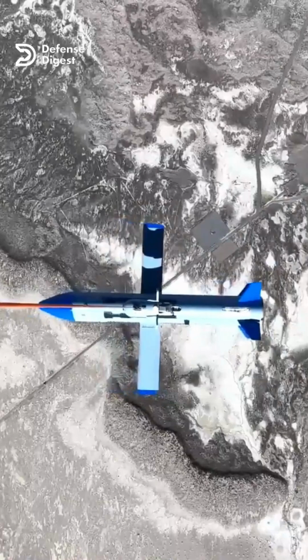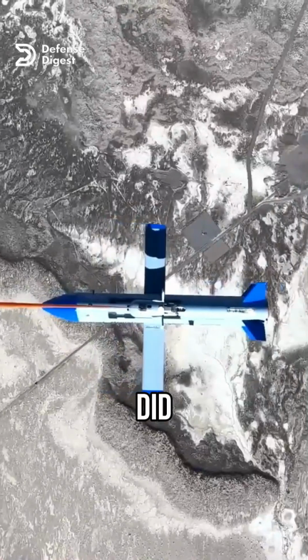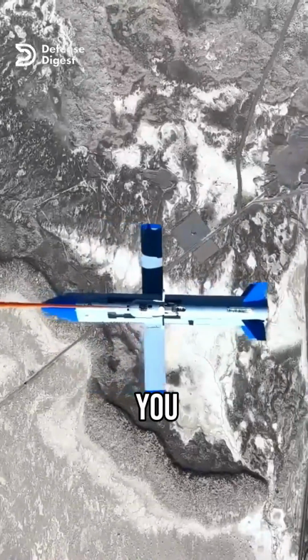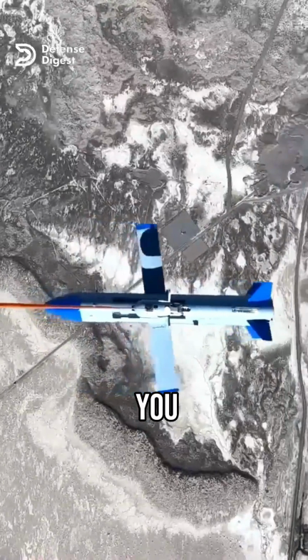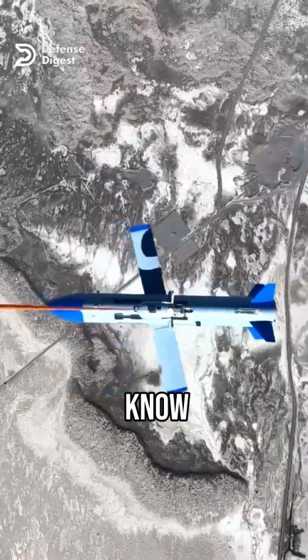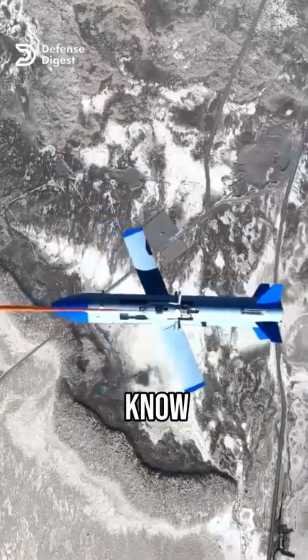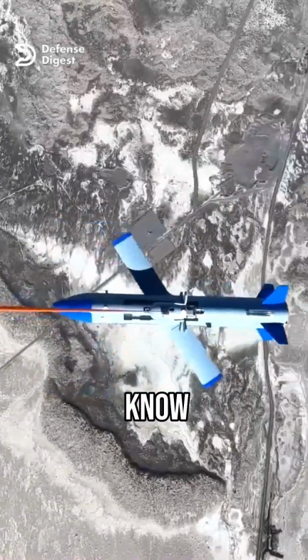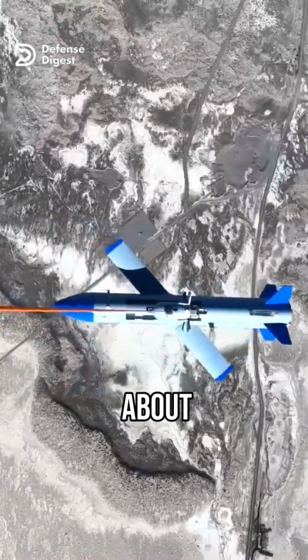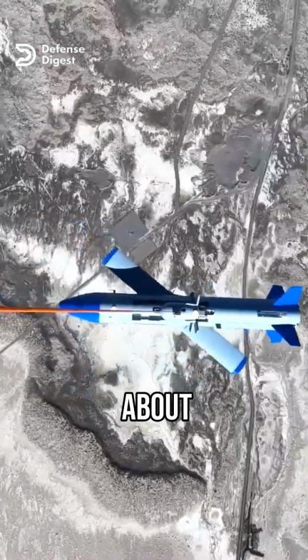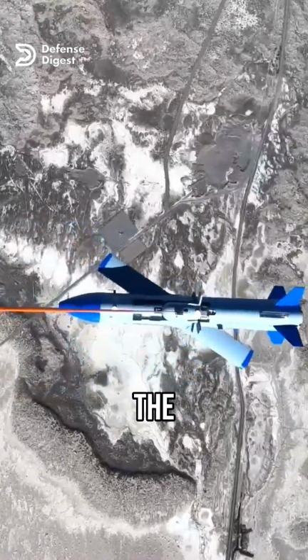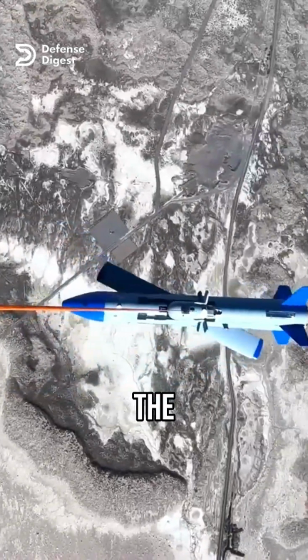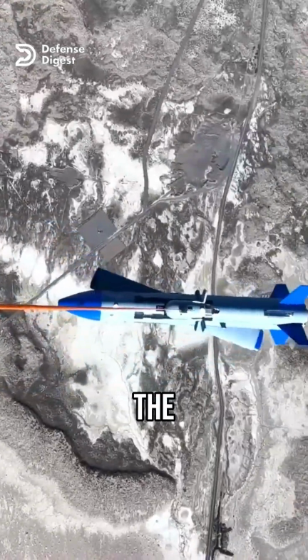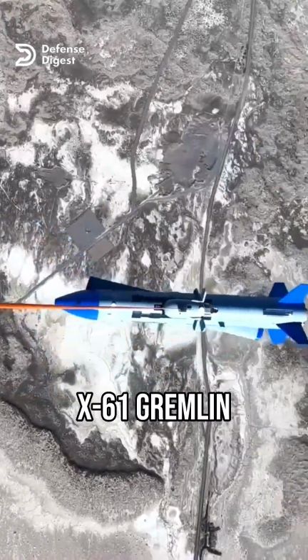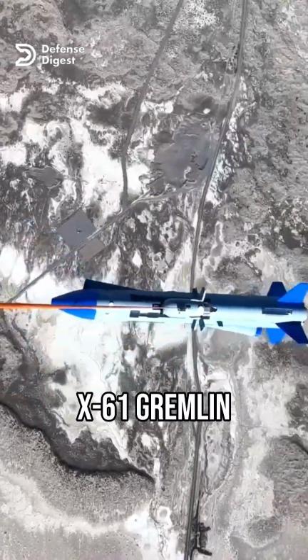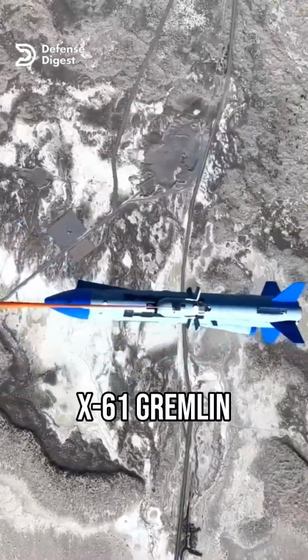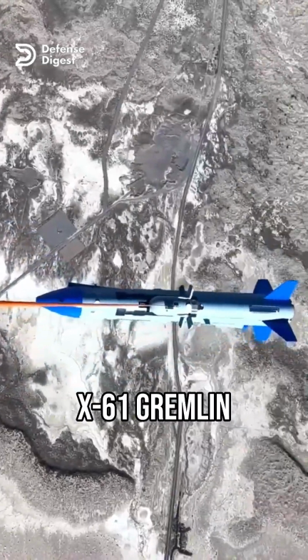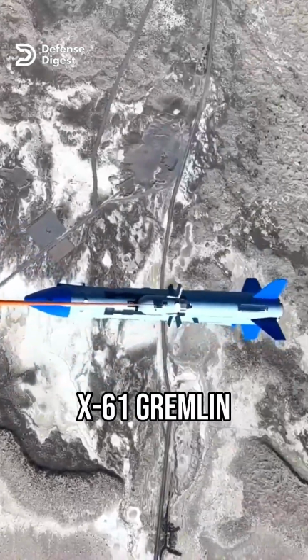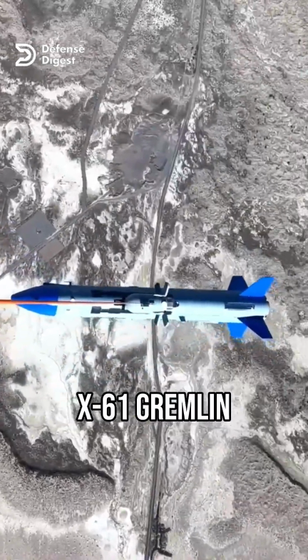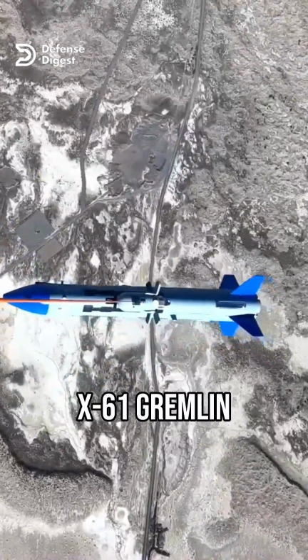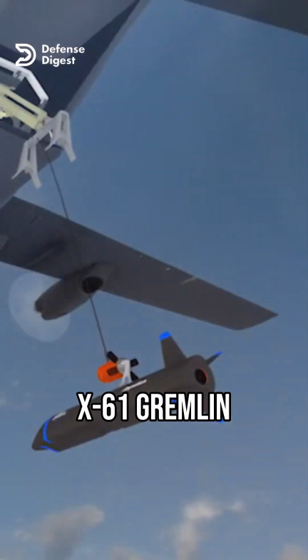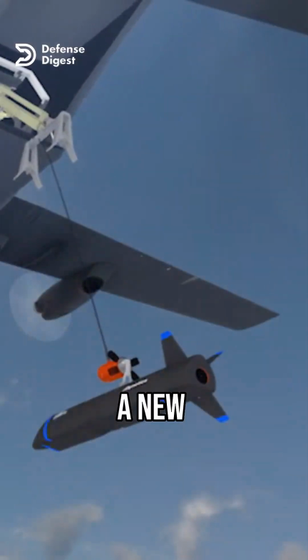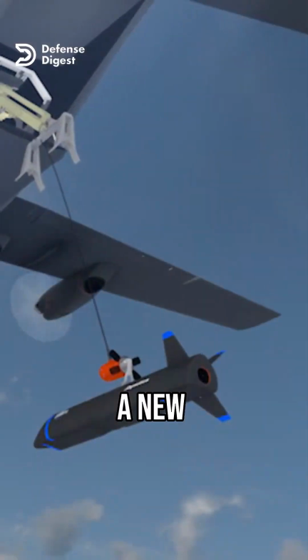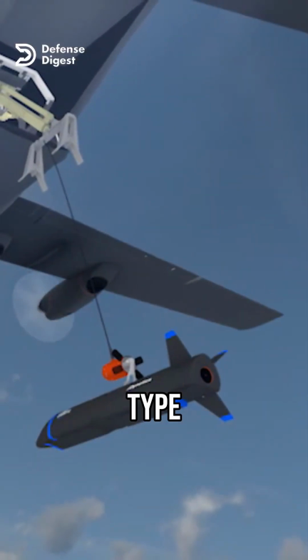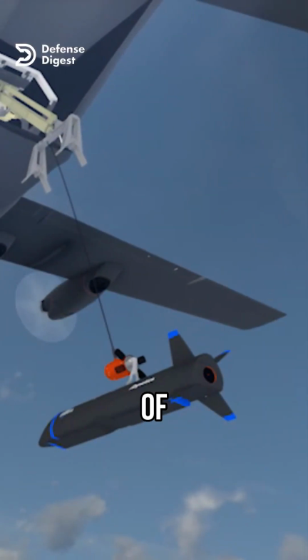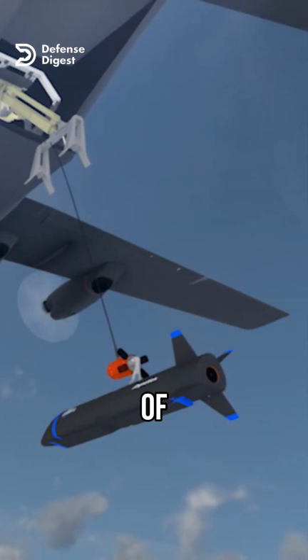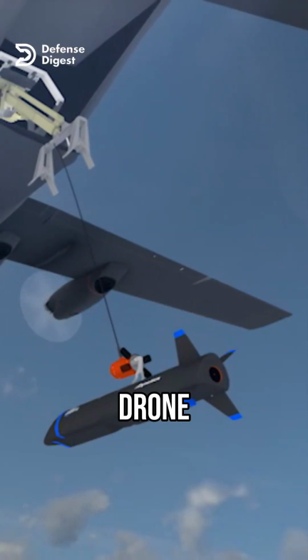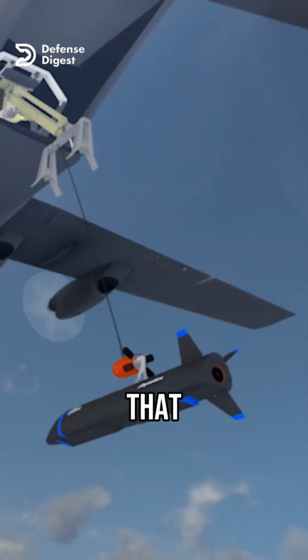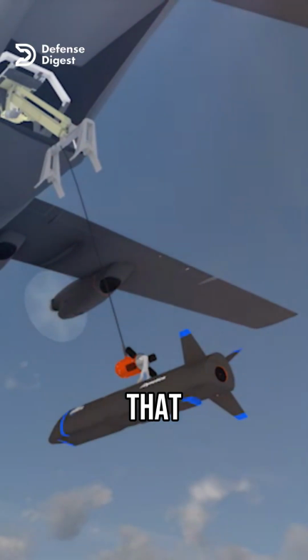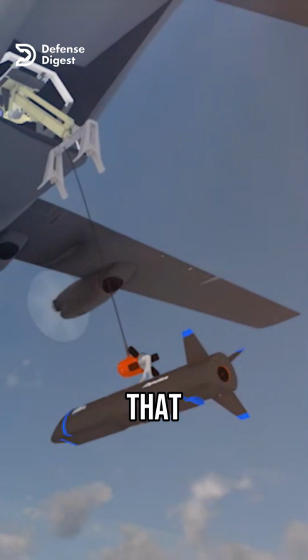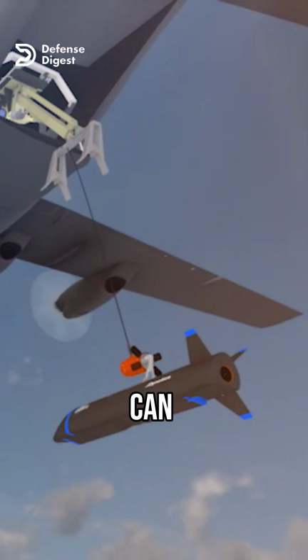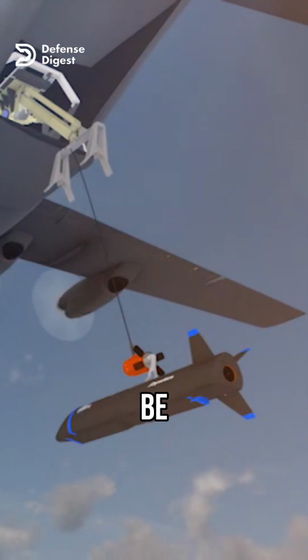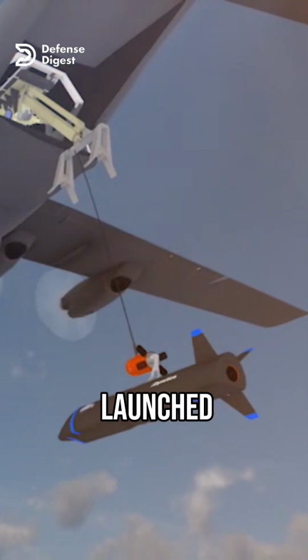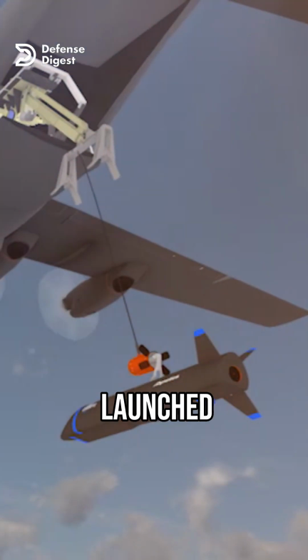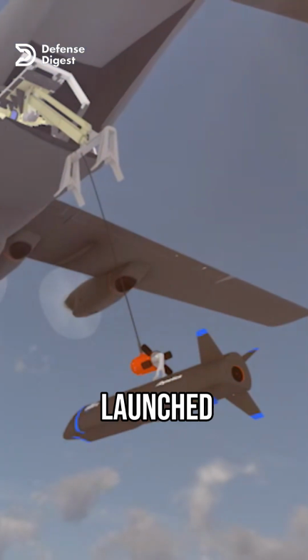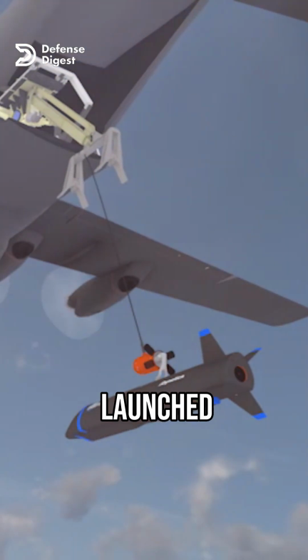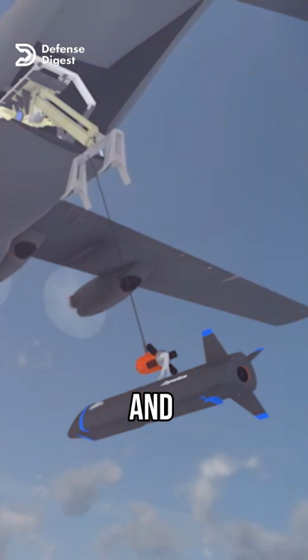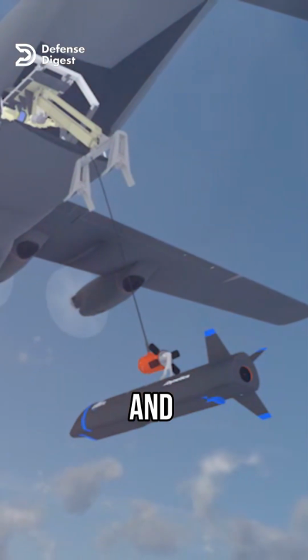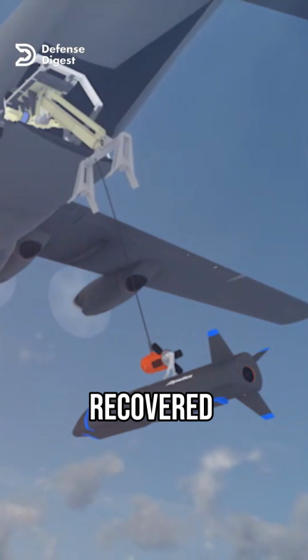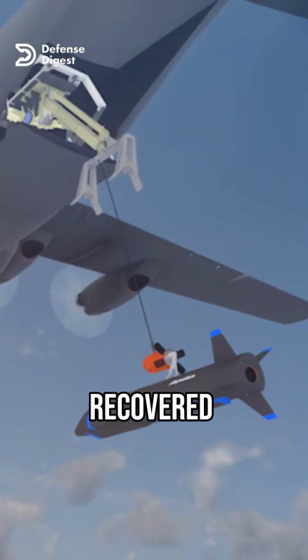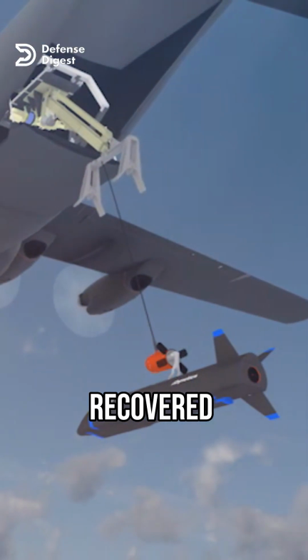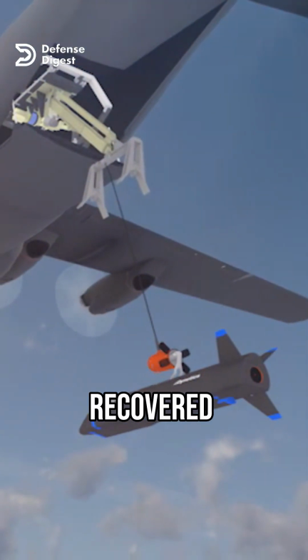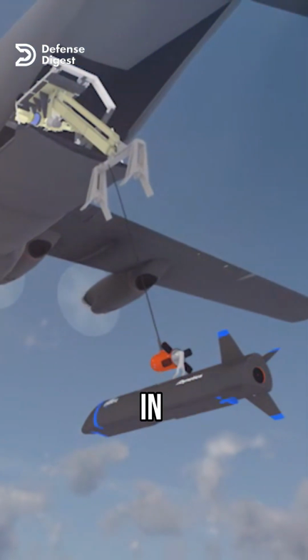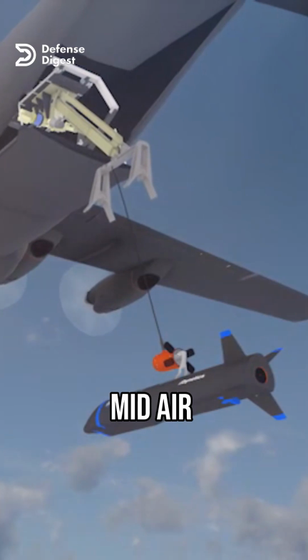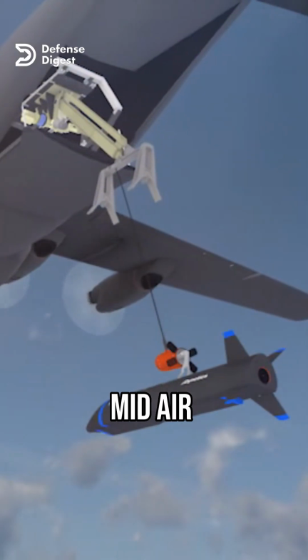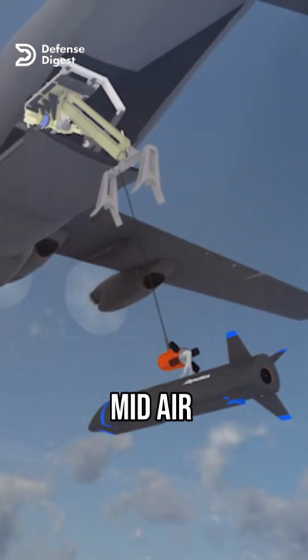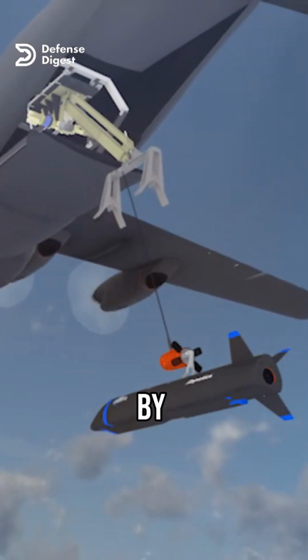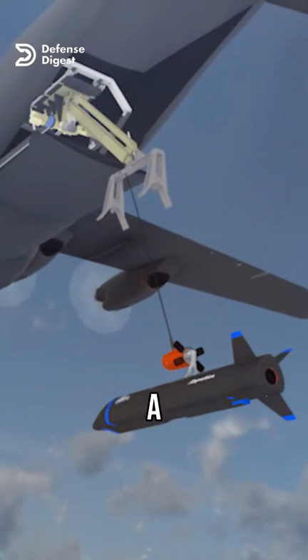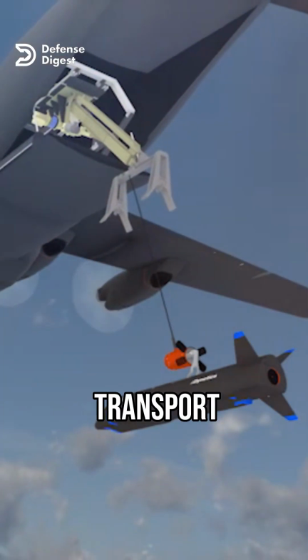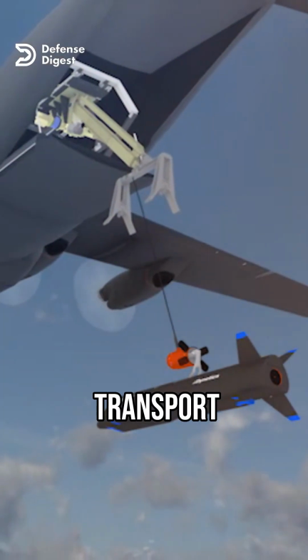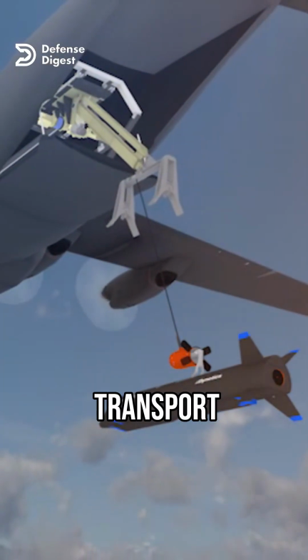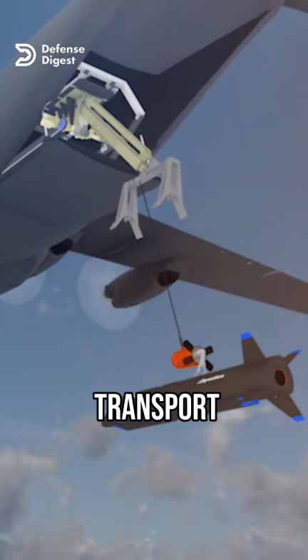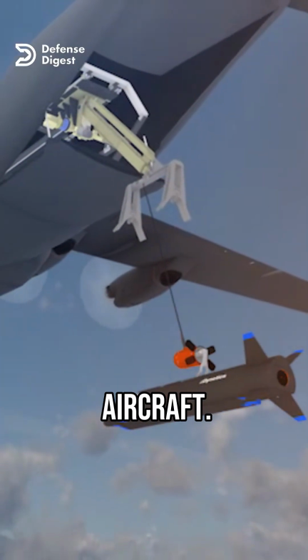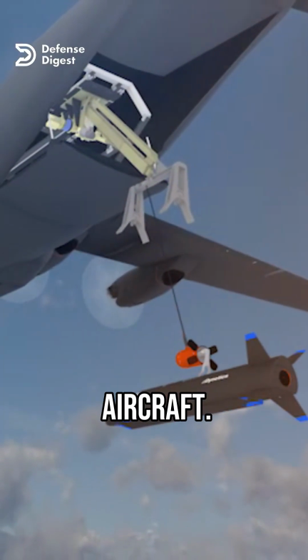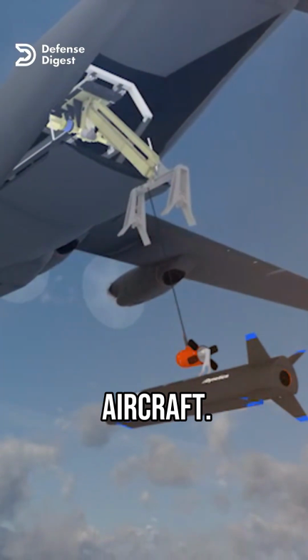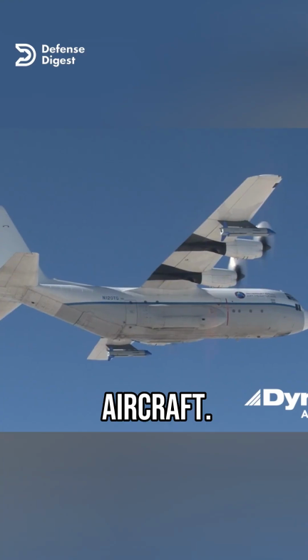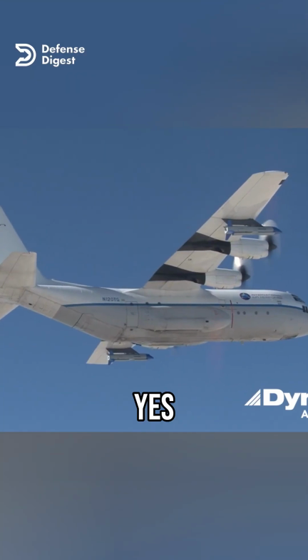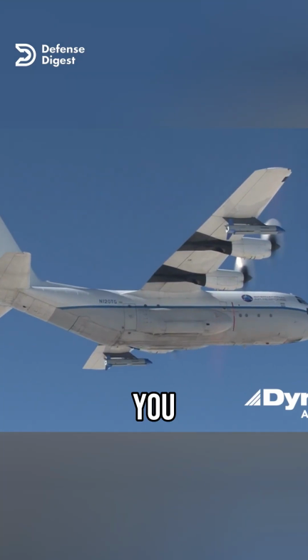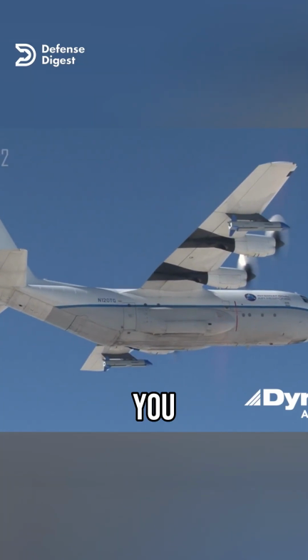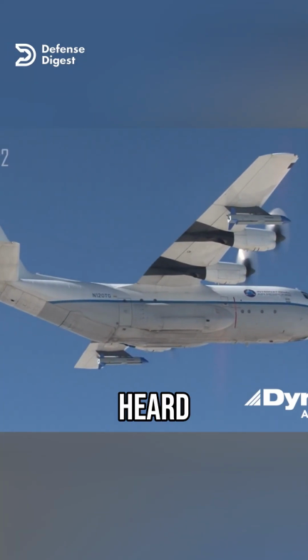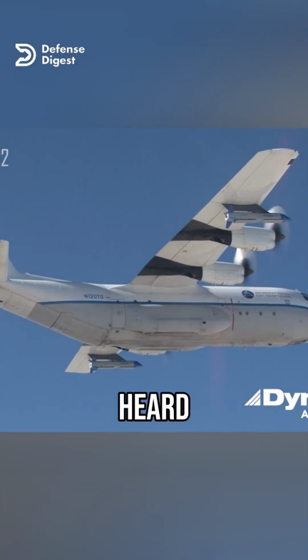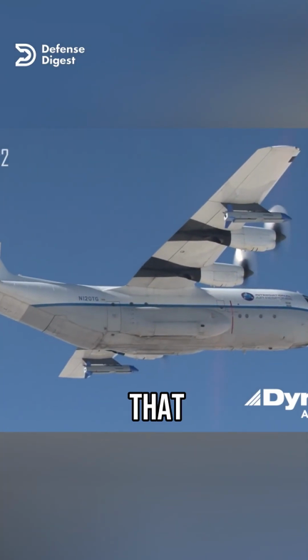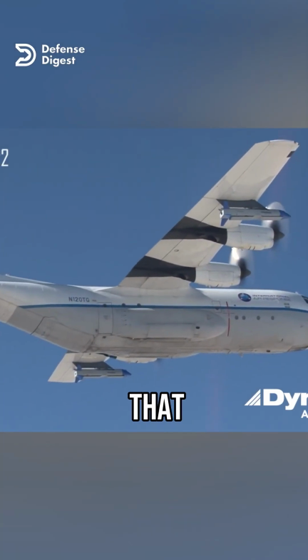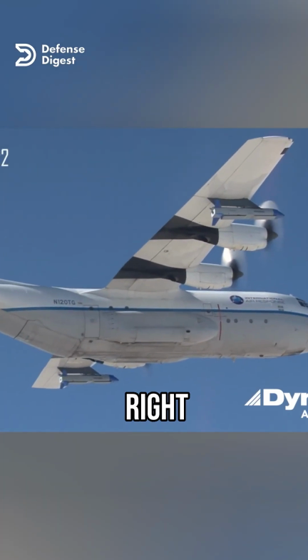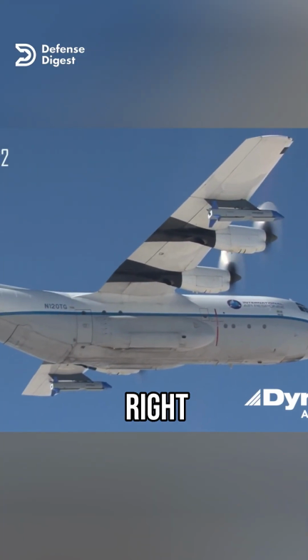Did you know about the X-61 Gremlin, a new type of drone that can be launched and recovered in mid-air by a transport aircraft? Yes, you heard that right.